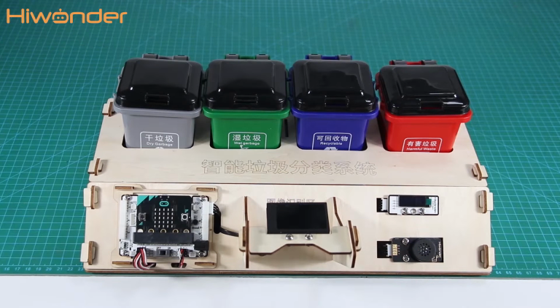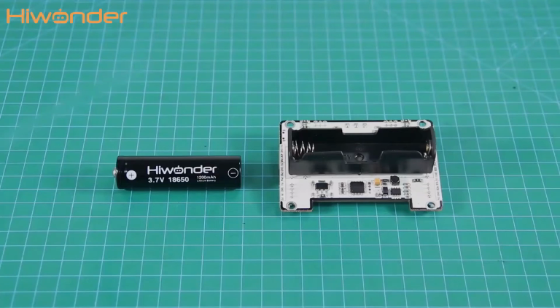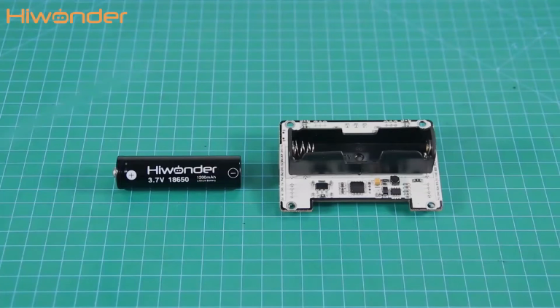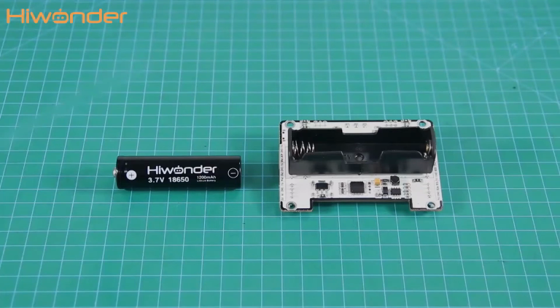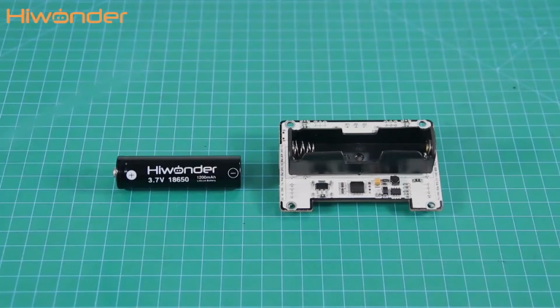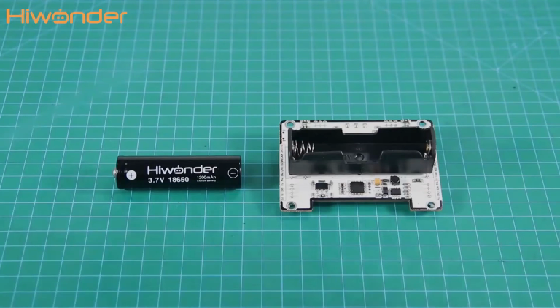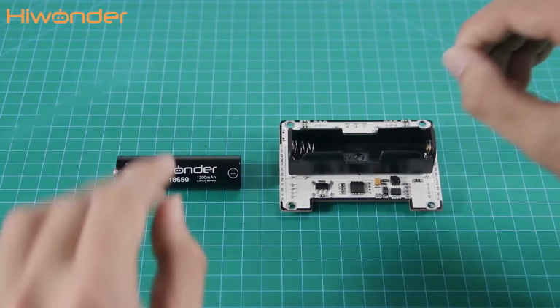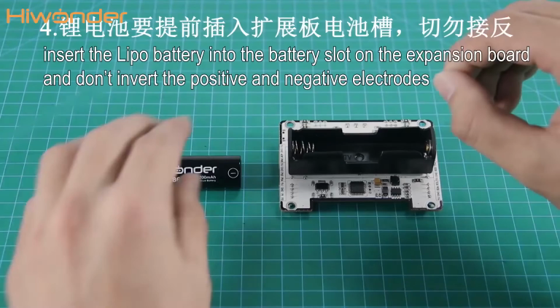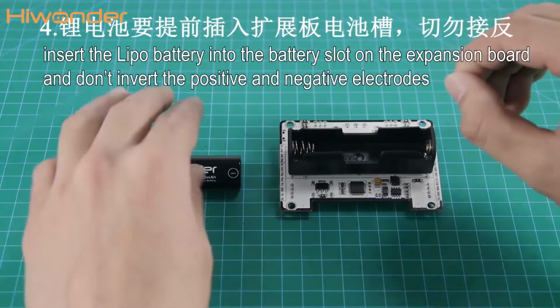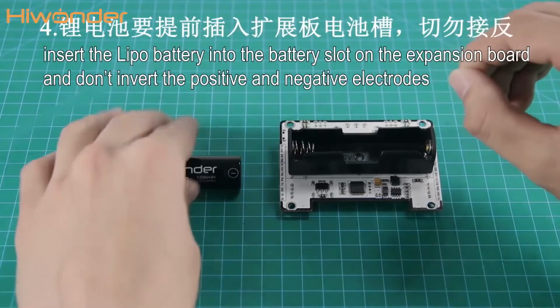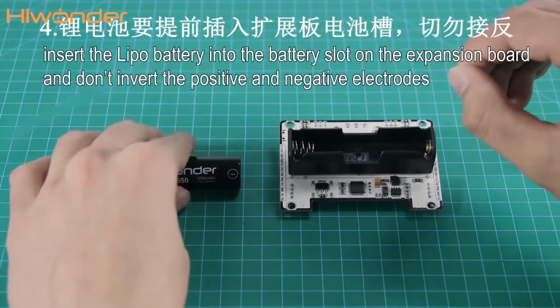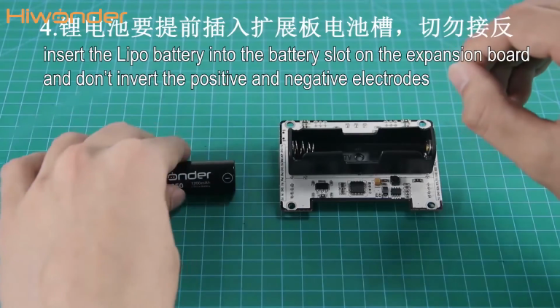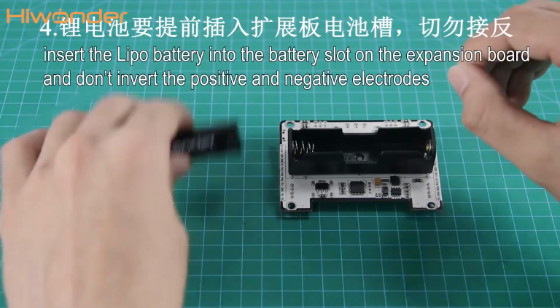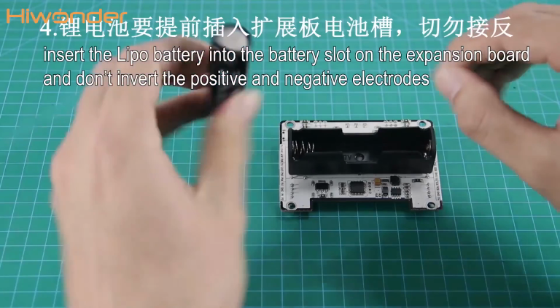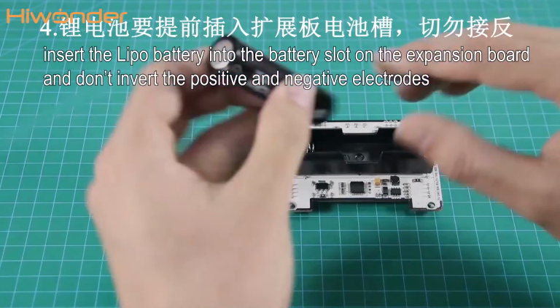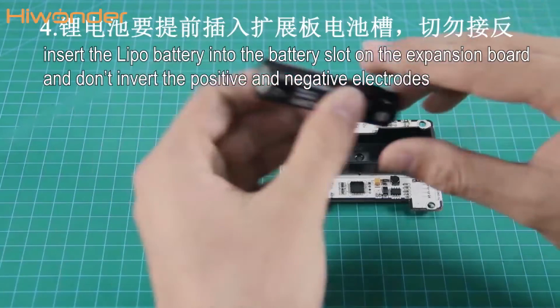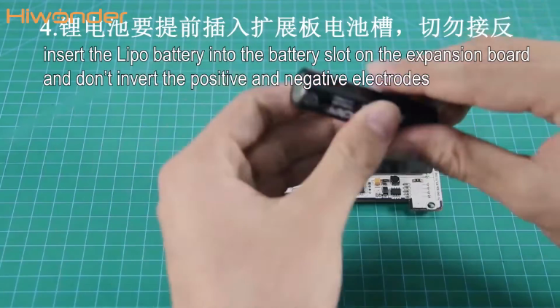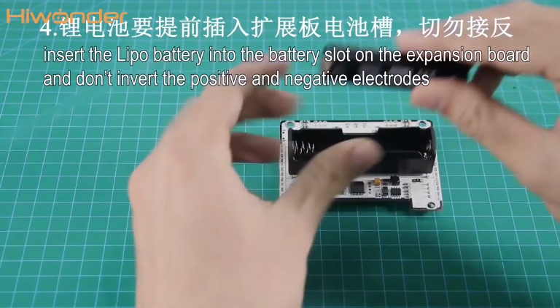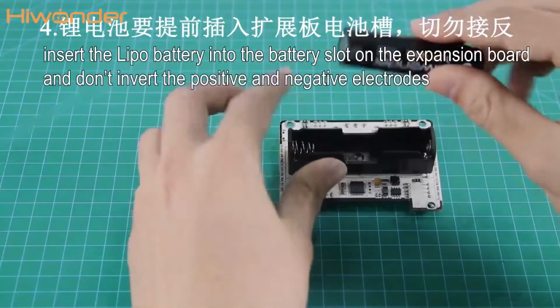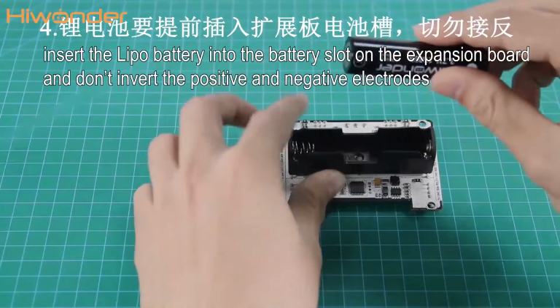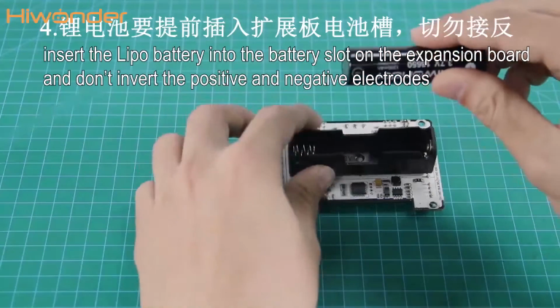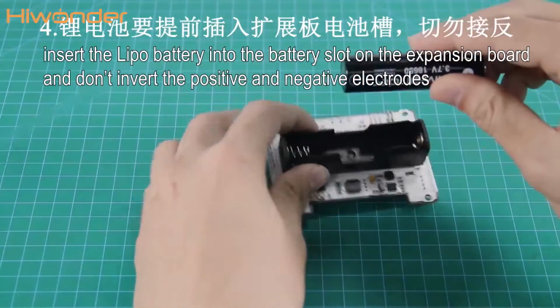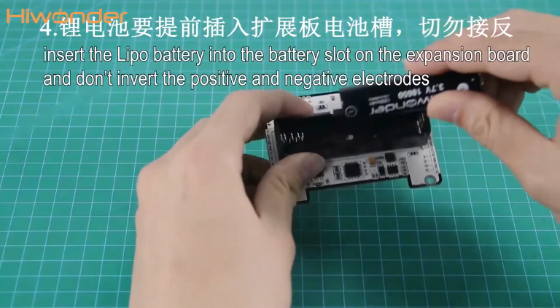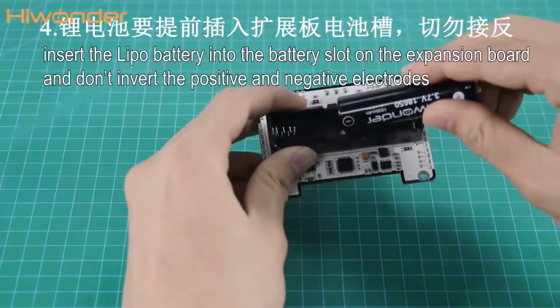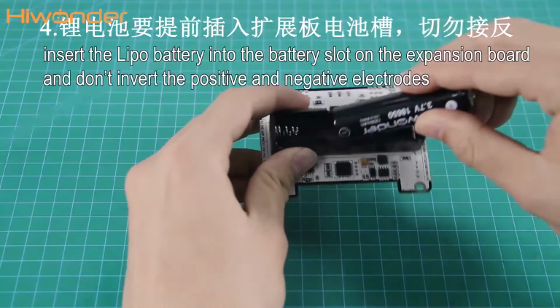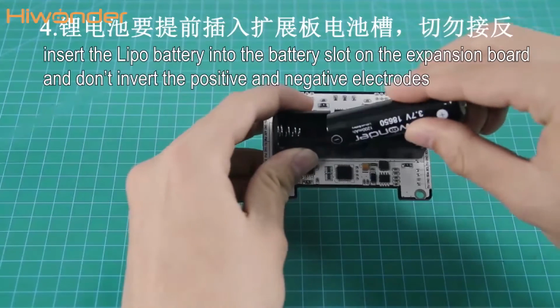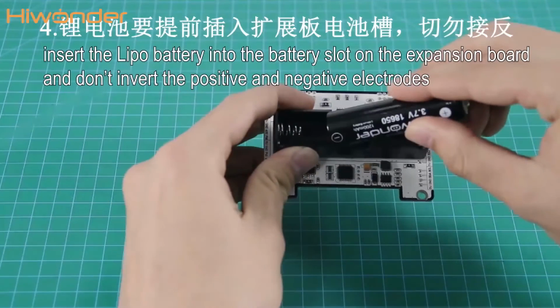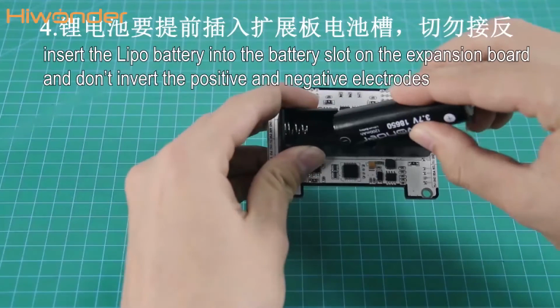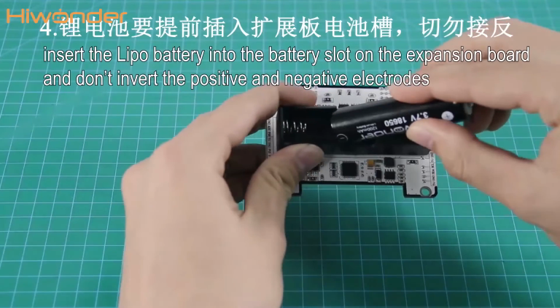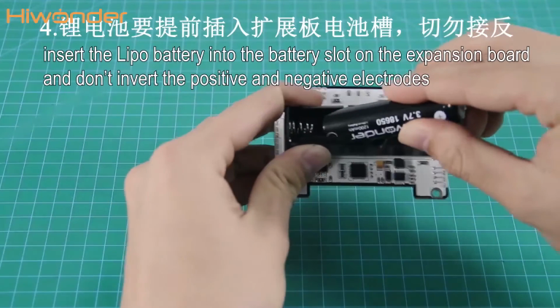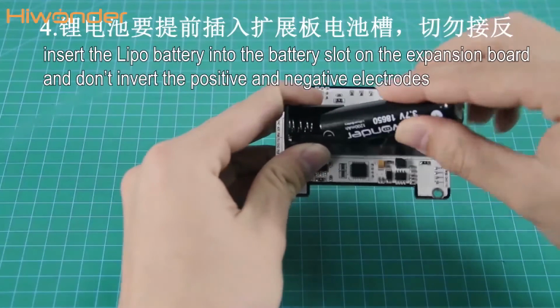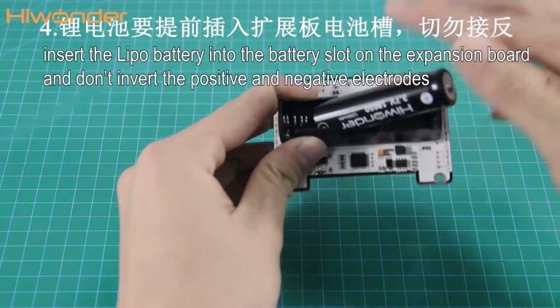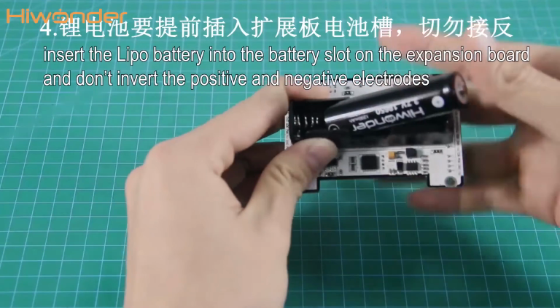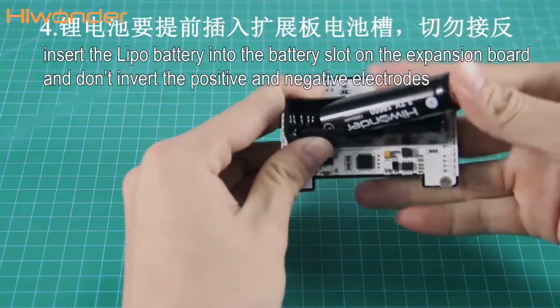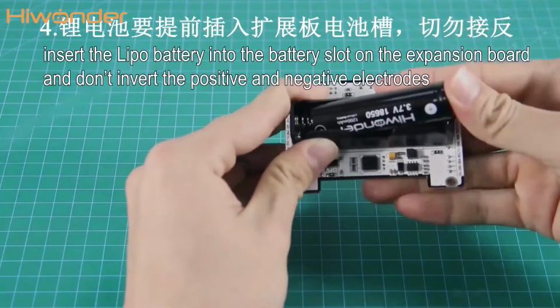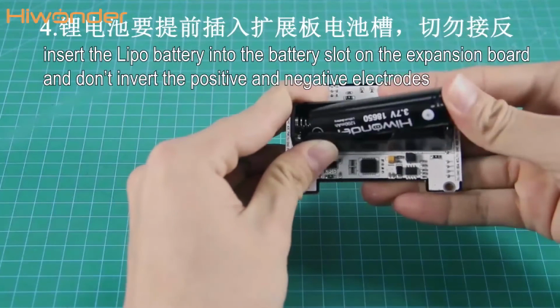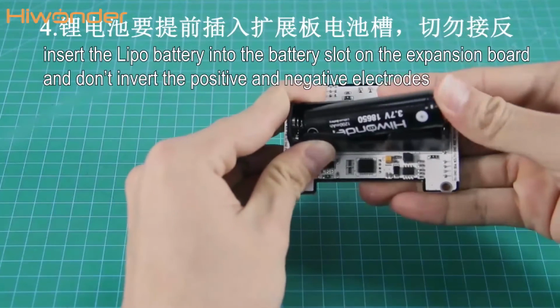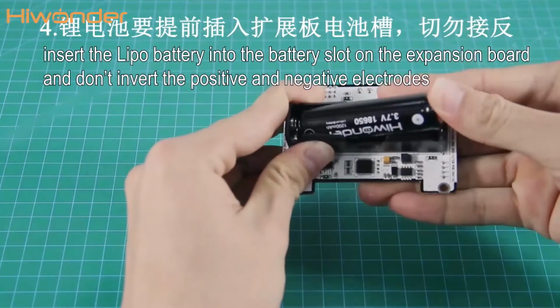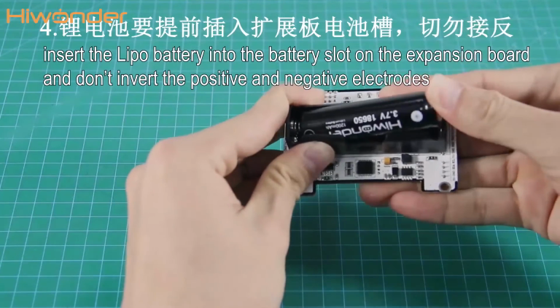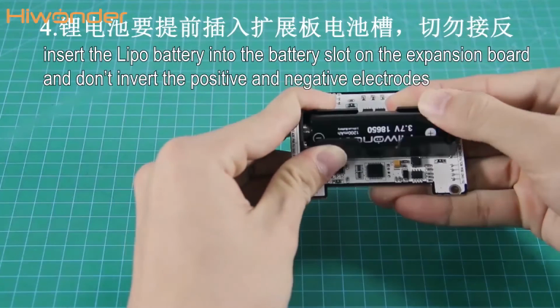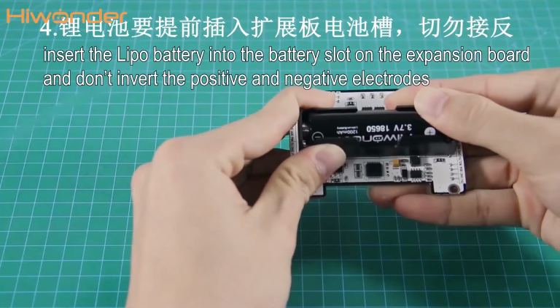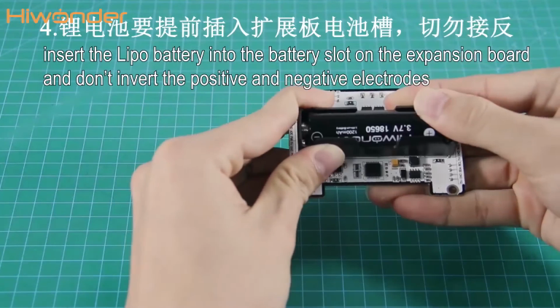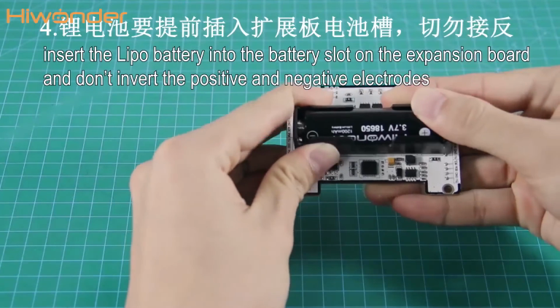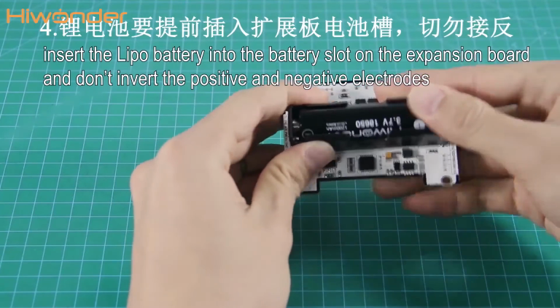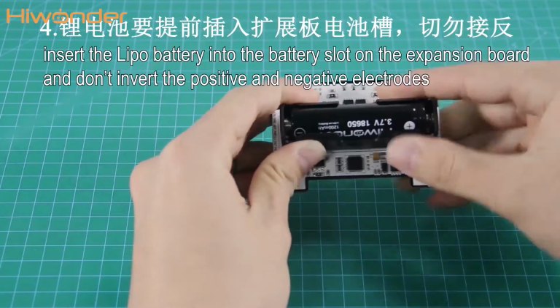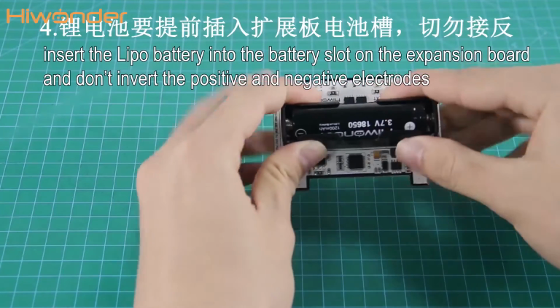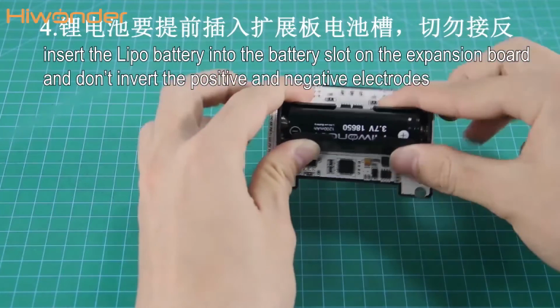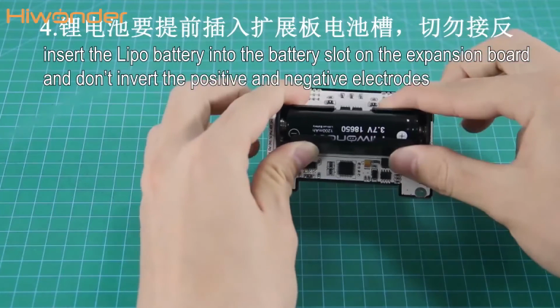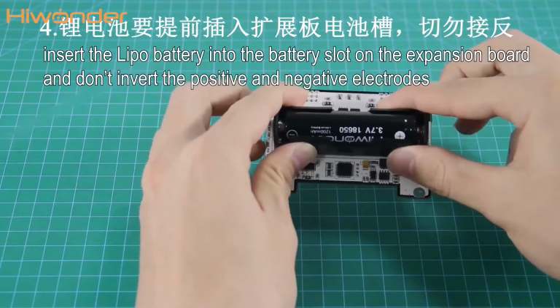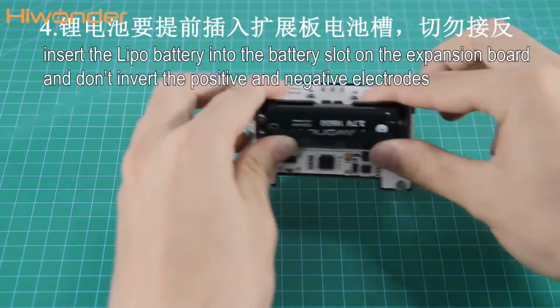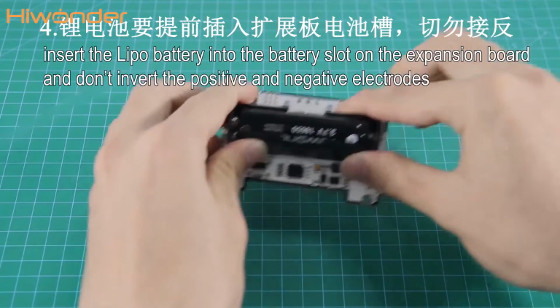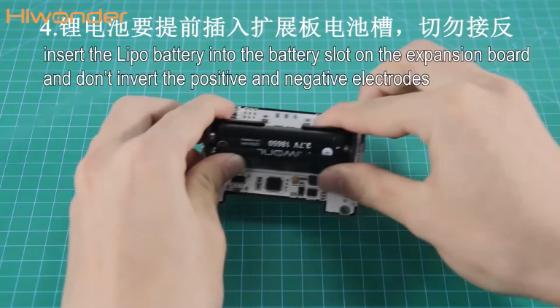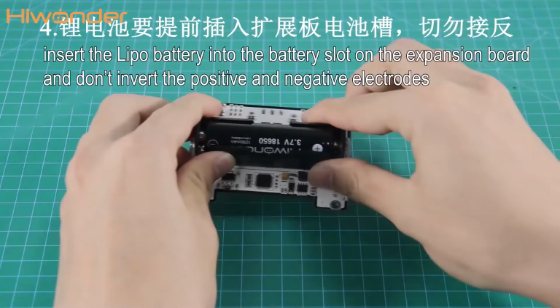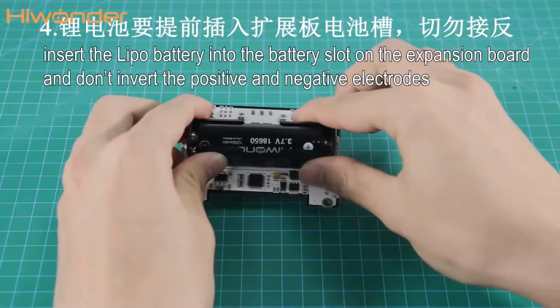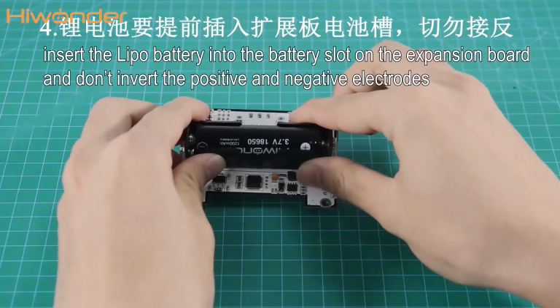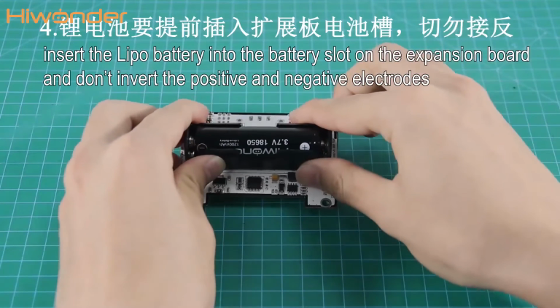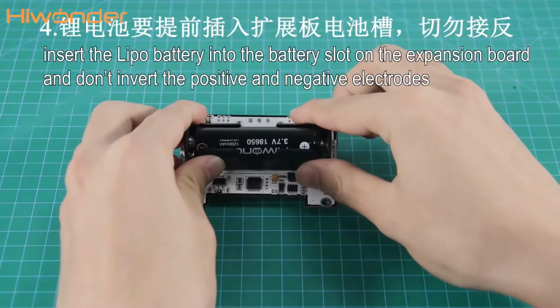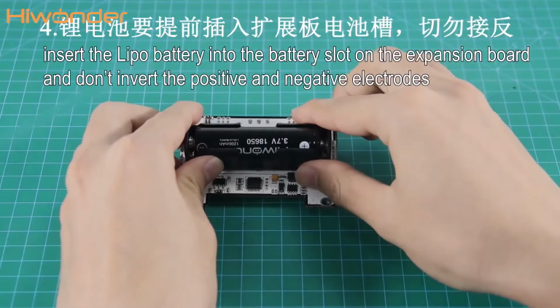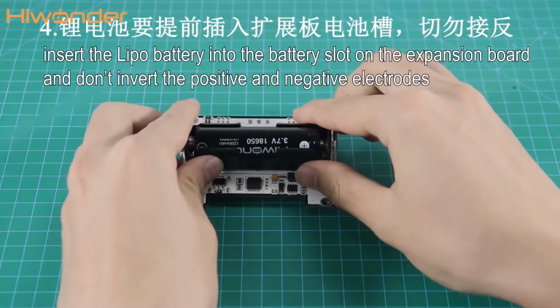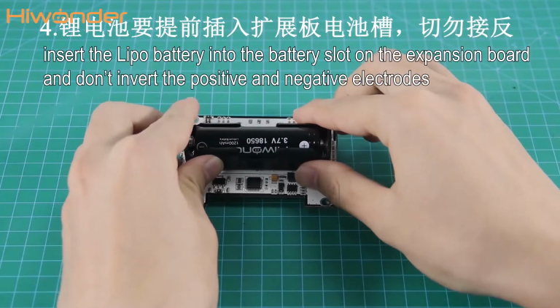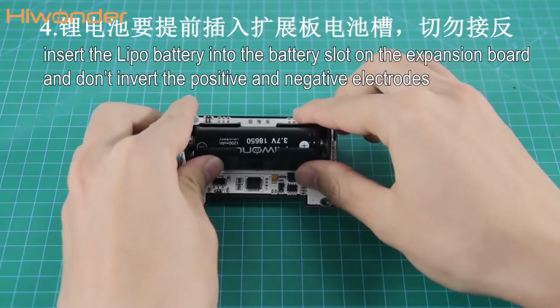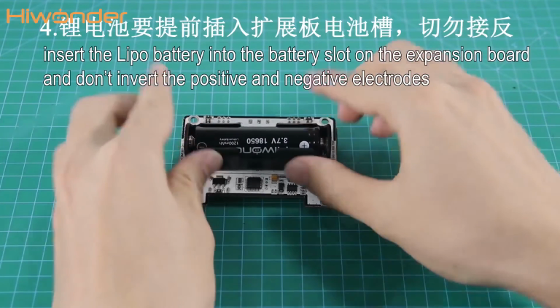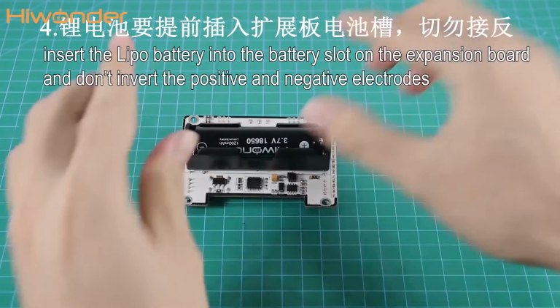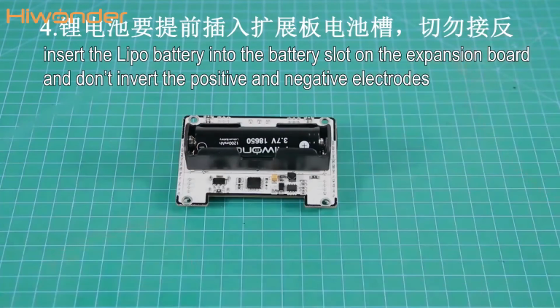Fourthly, please insert the LiPo battery into the battery slot on the extension board, and don't invert the positive and negative electrodes.